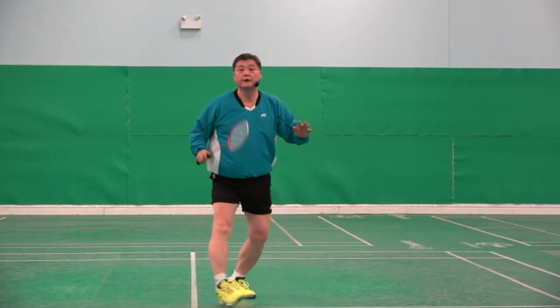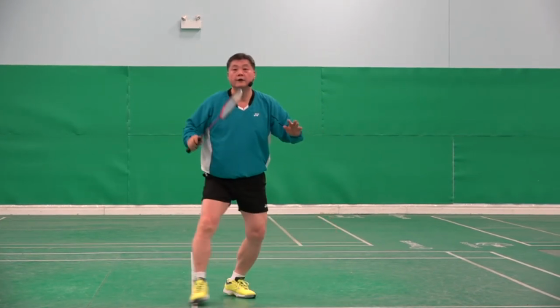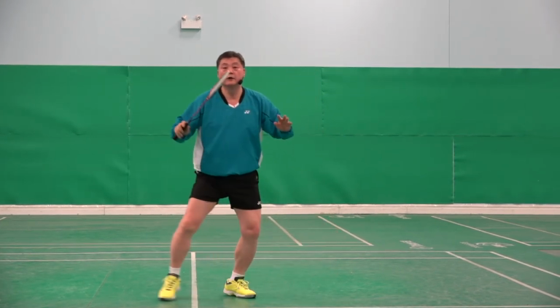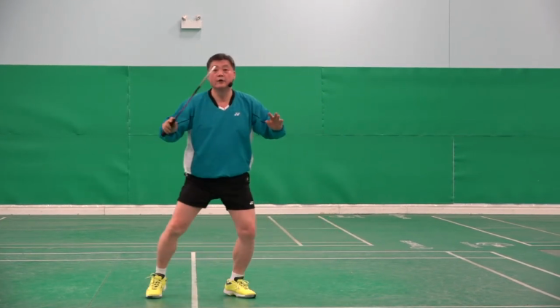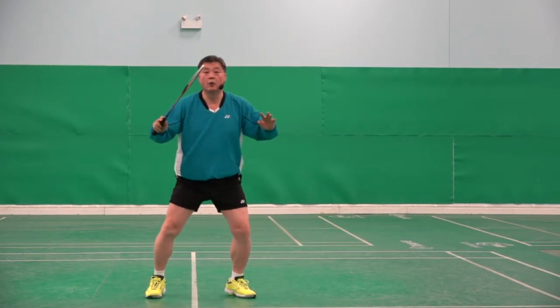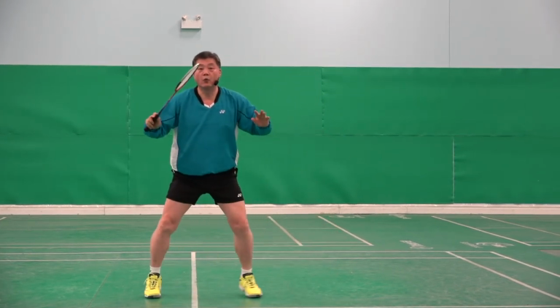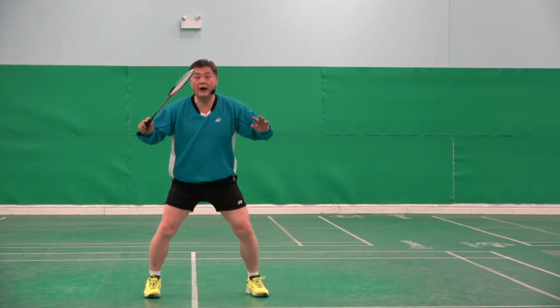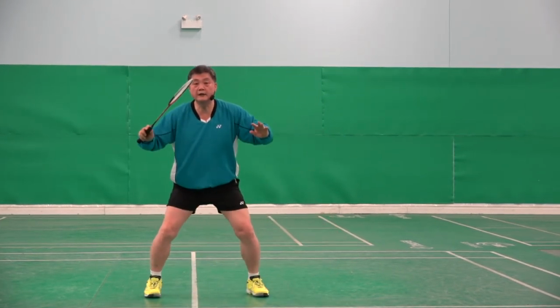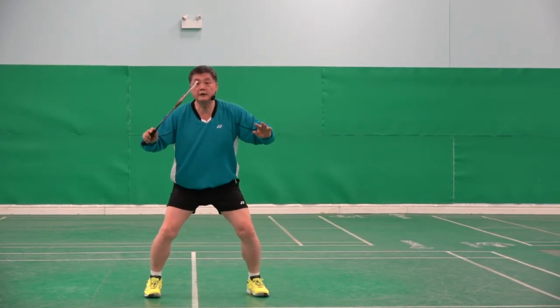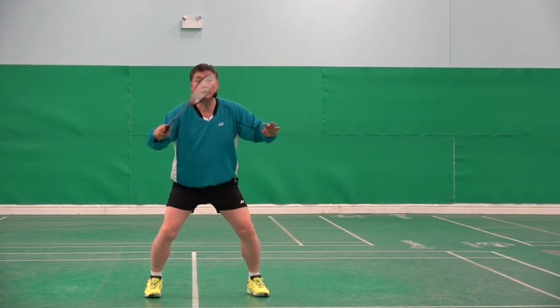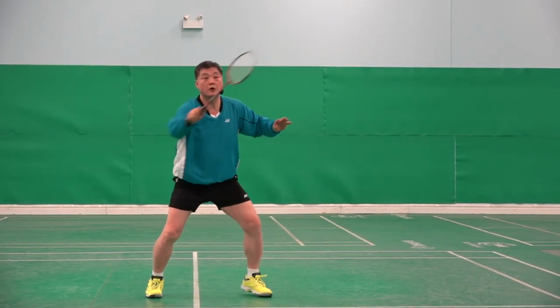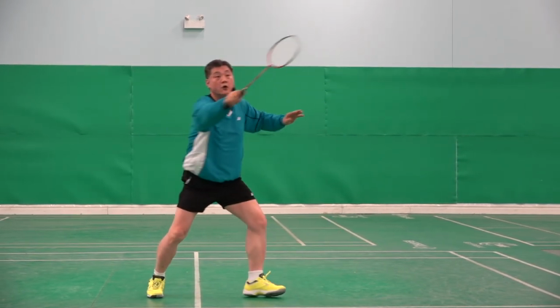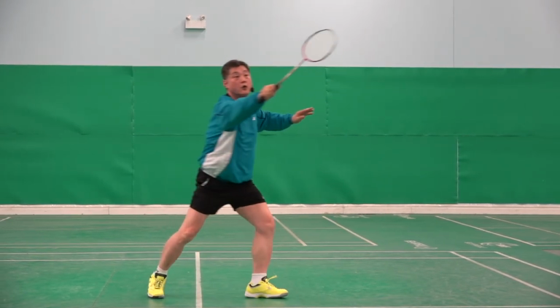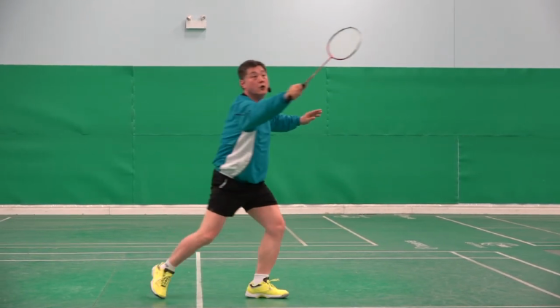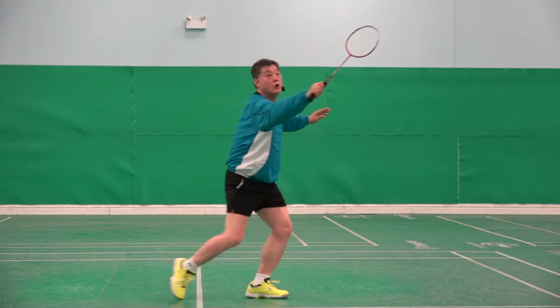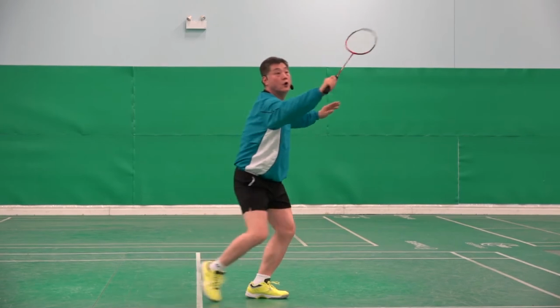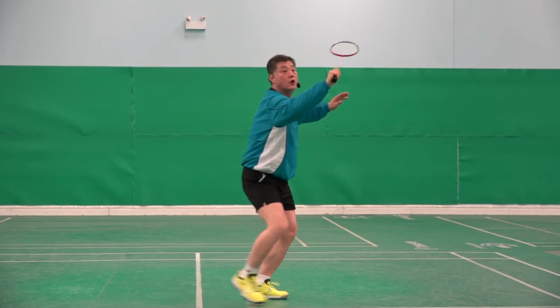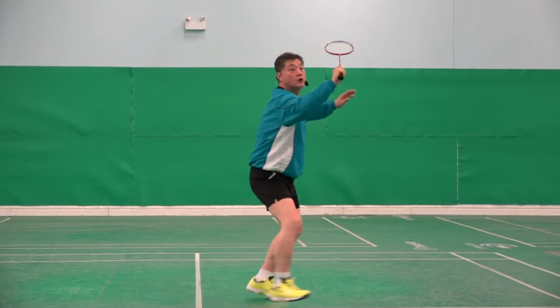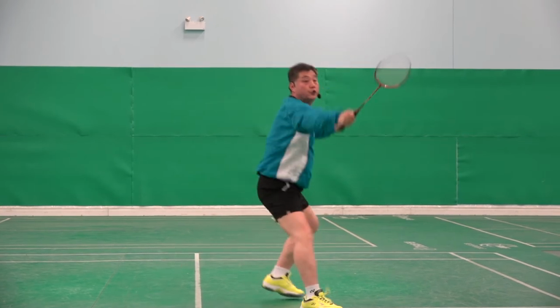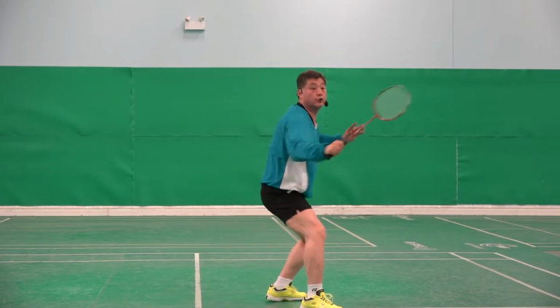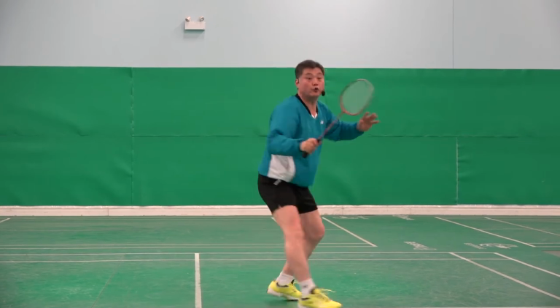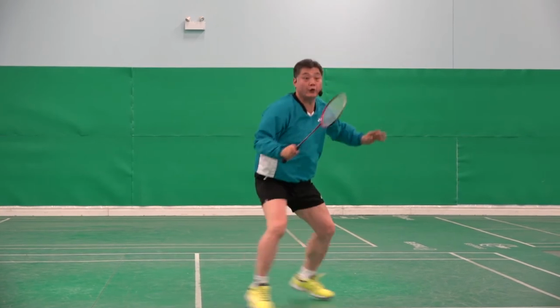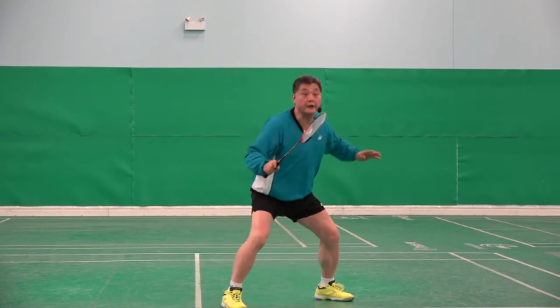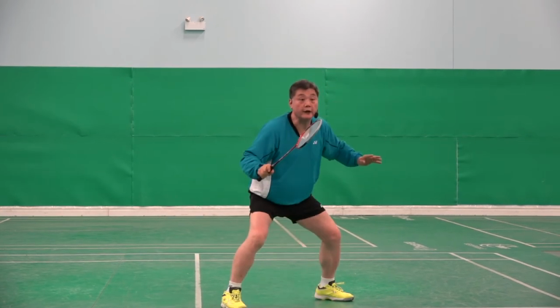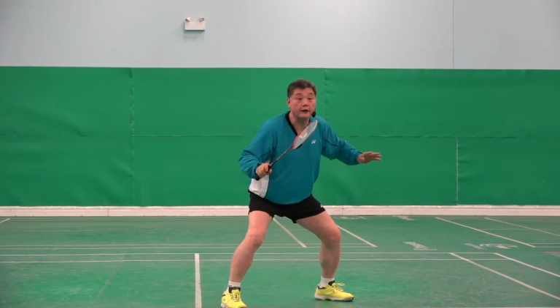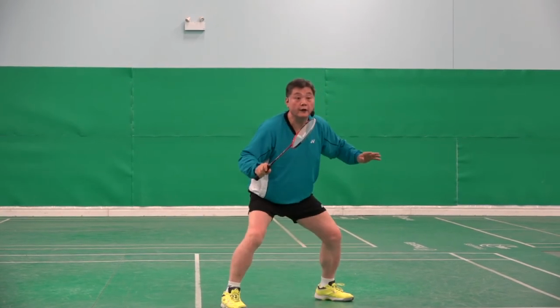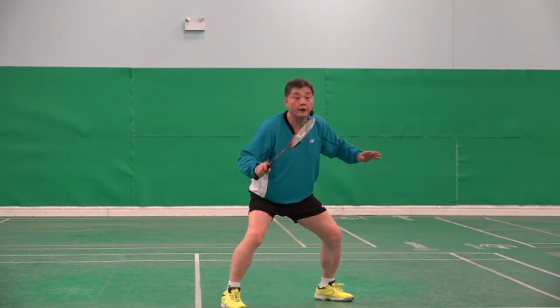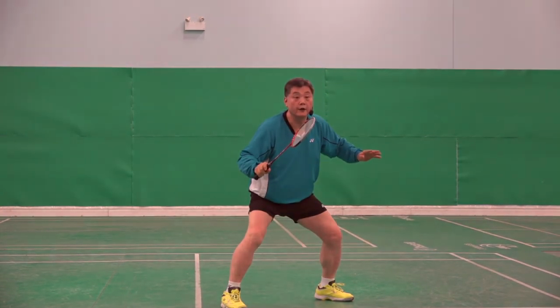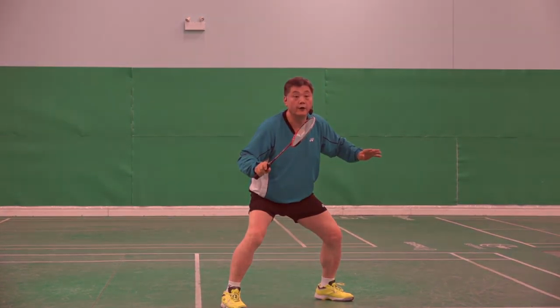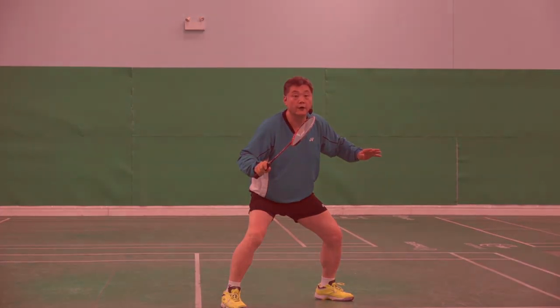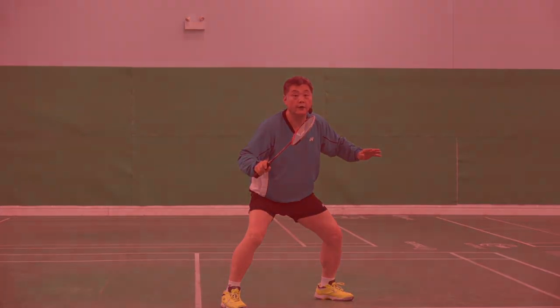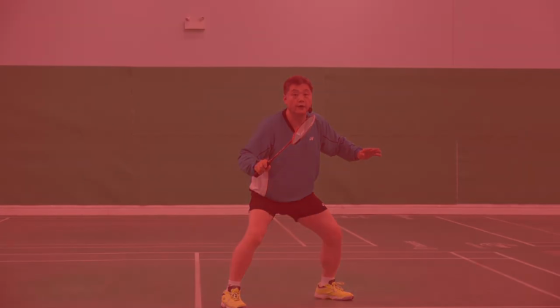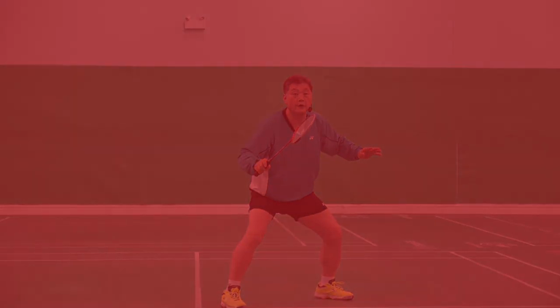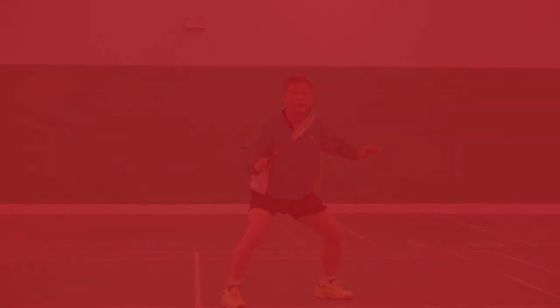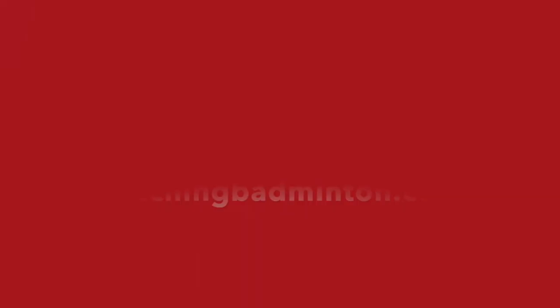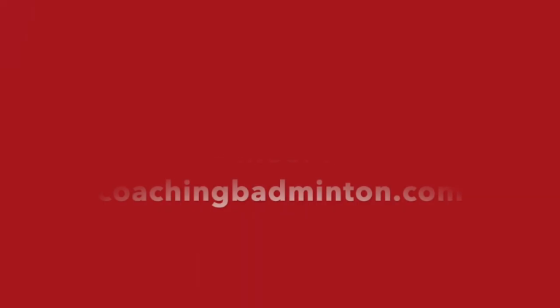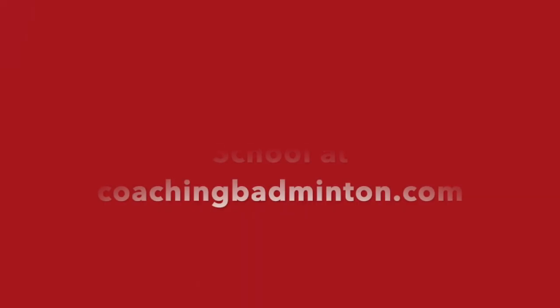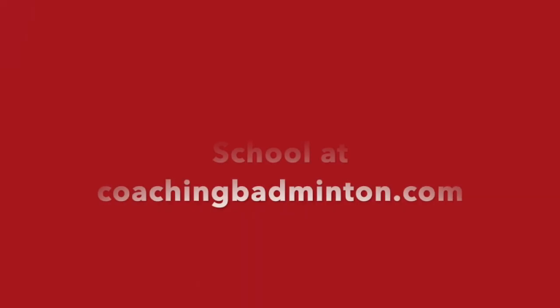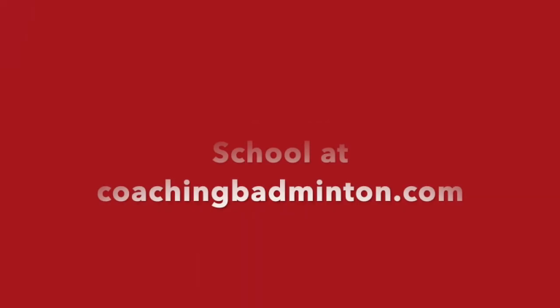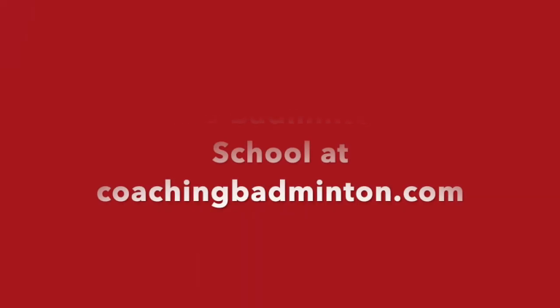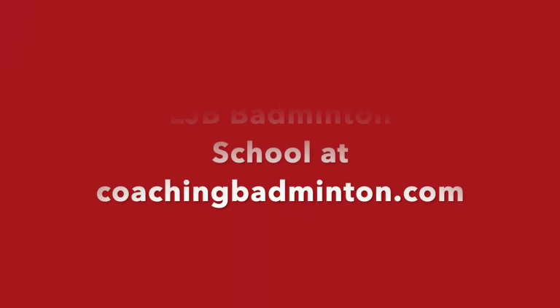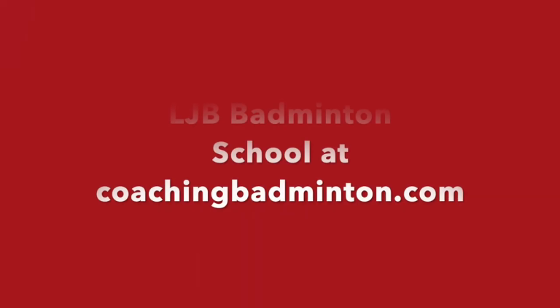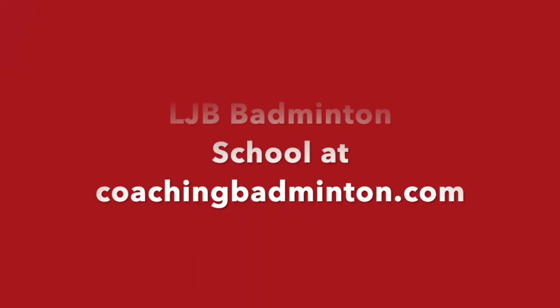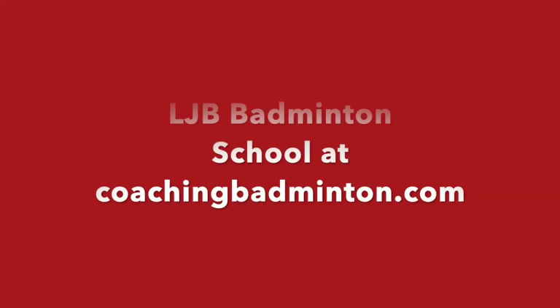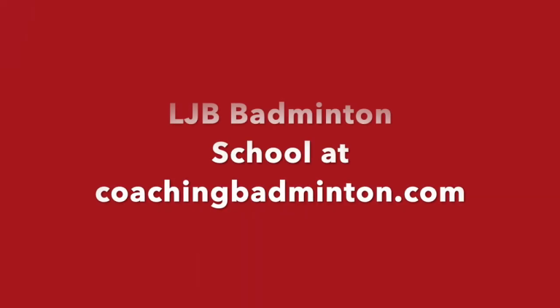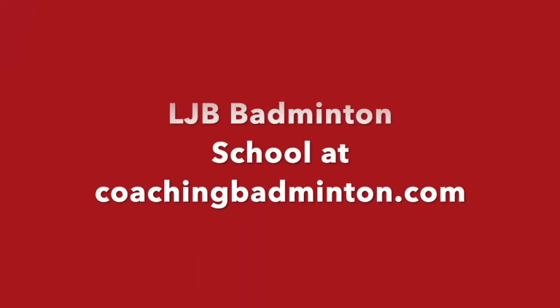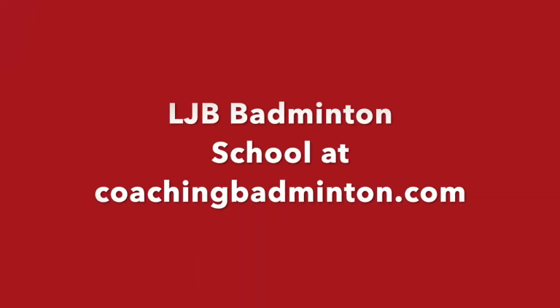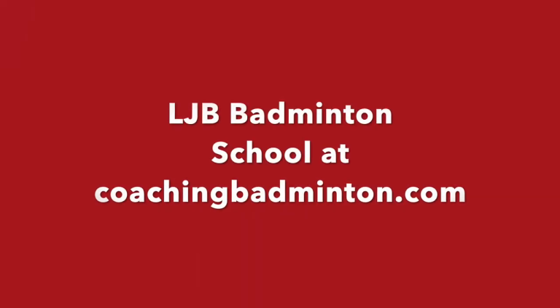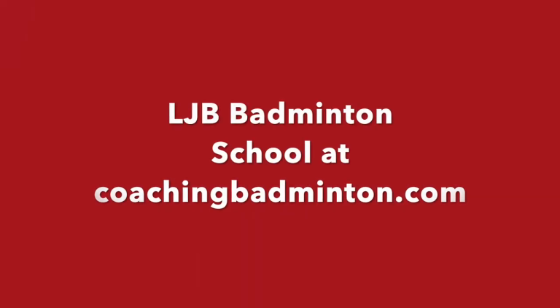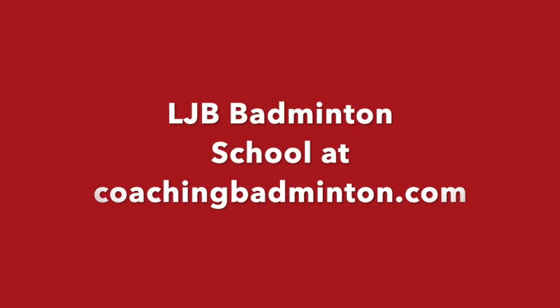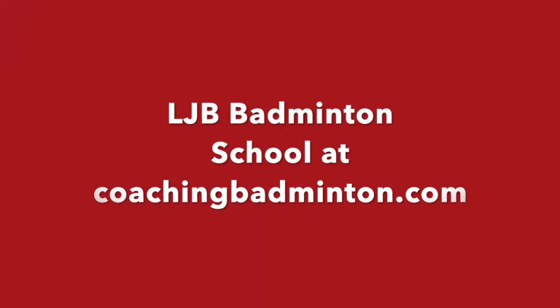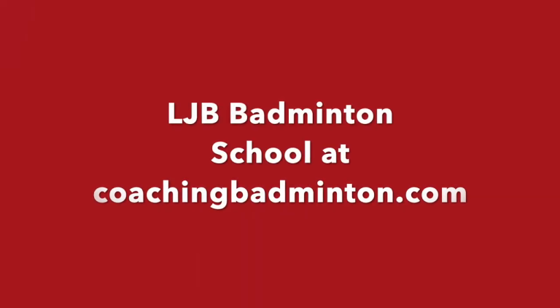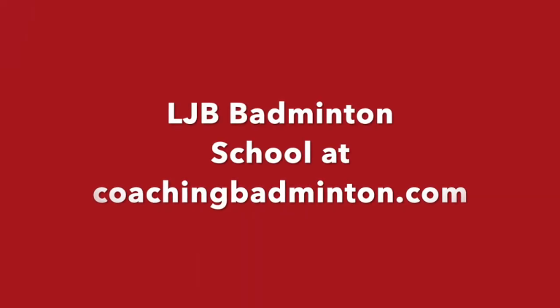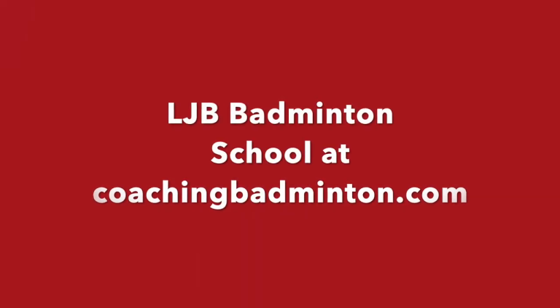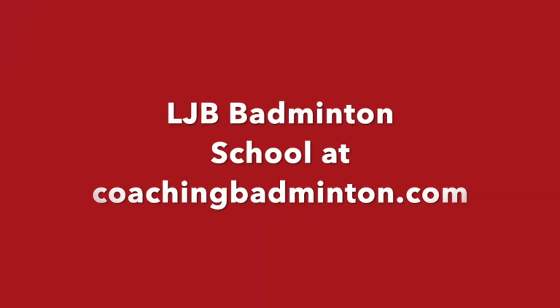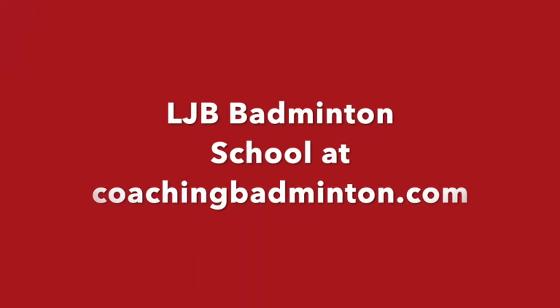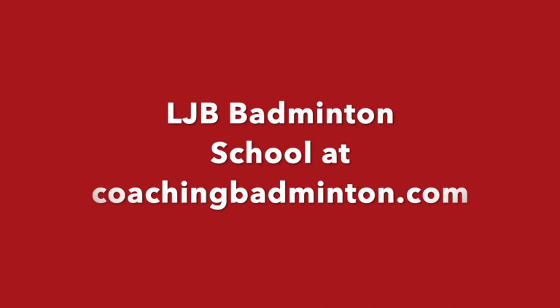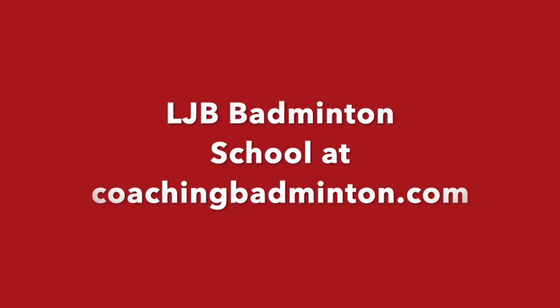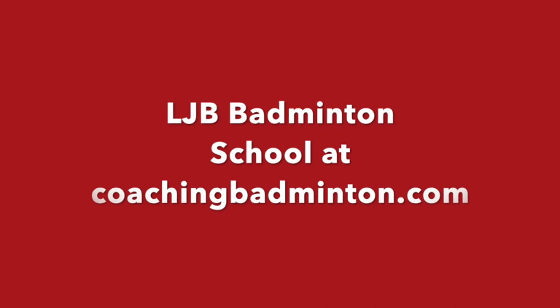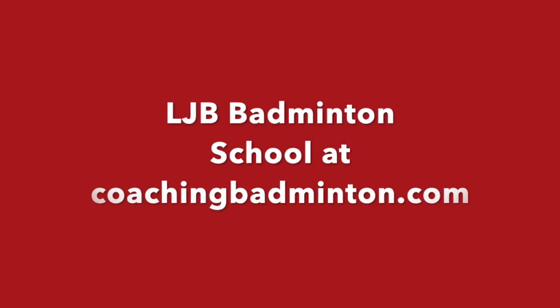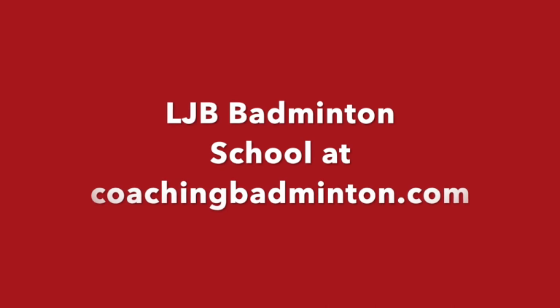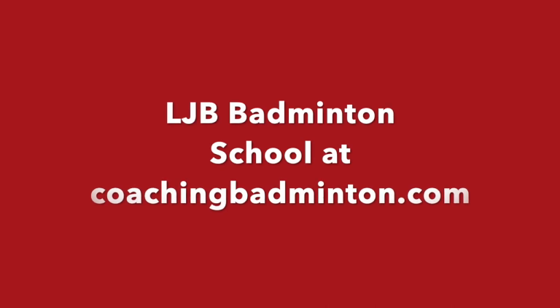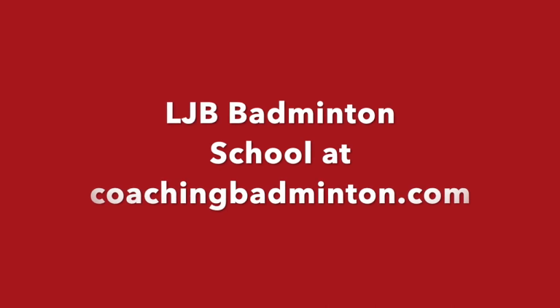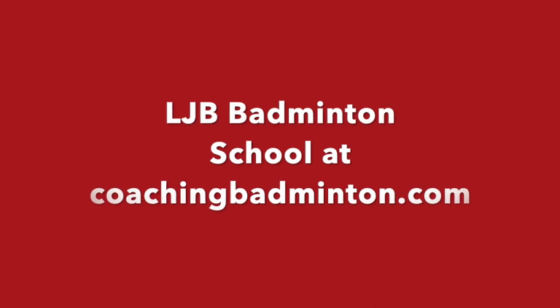One, two, ready. One, two, ready. Two, ready. One, two, ready.